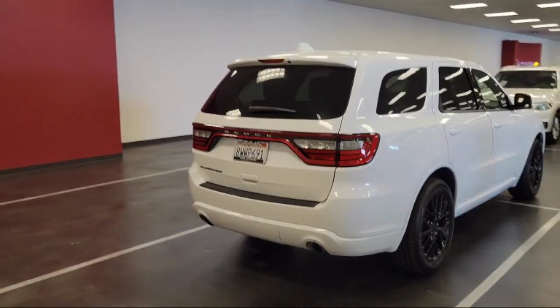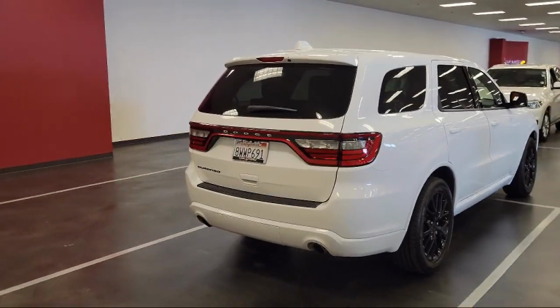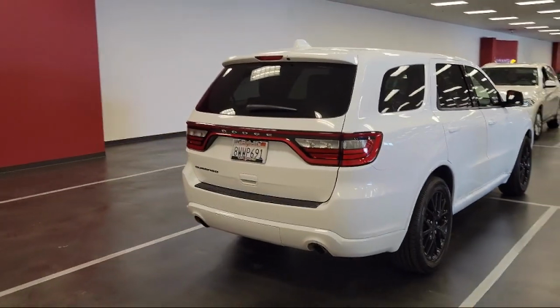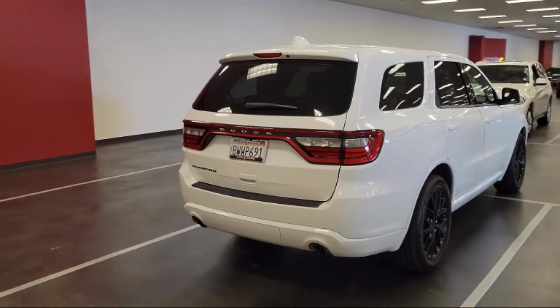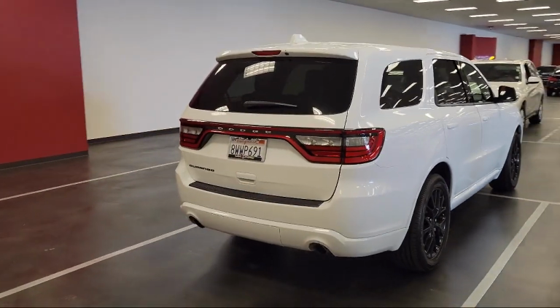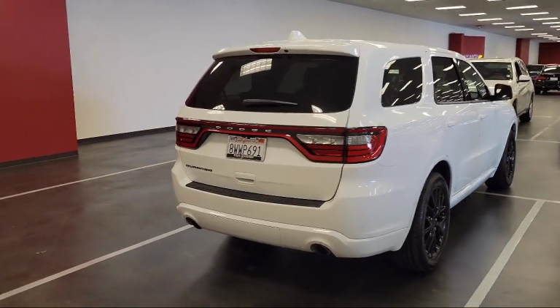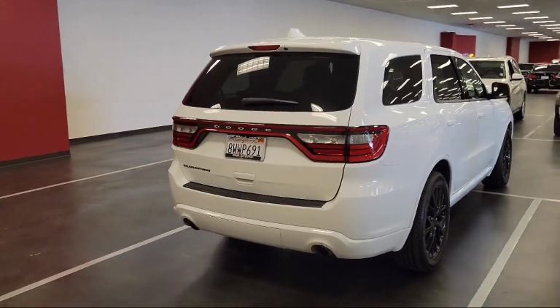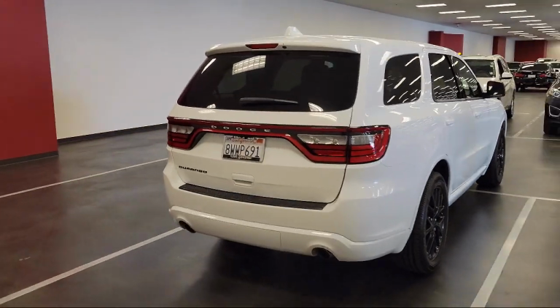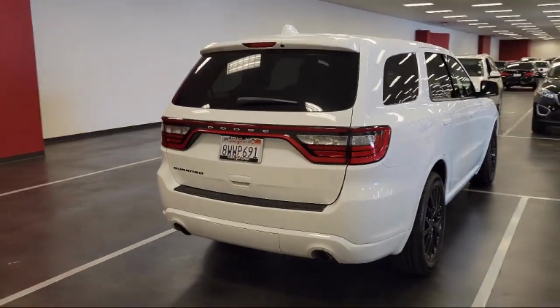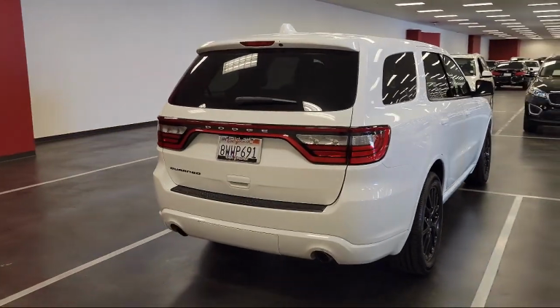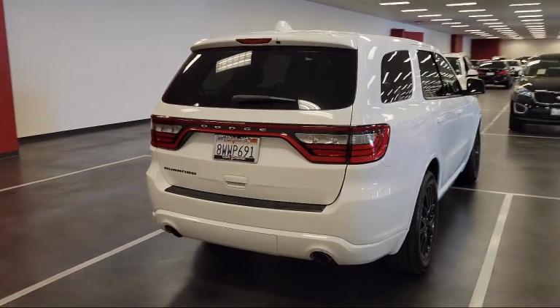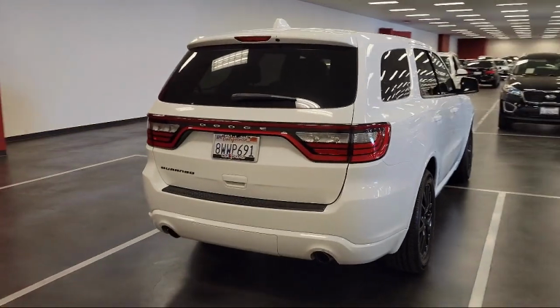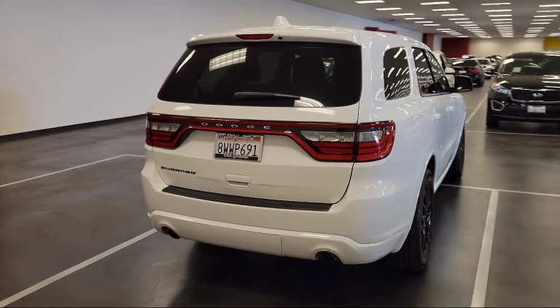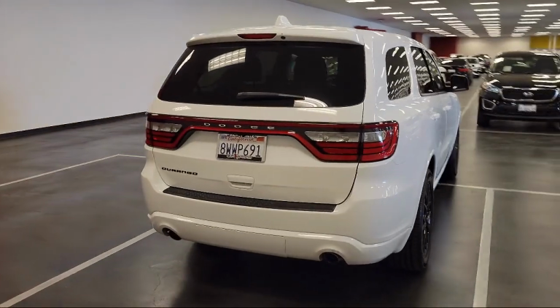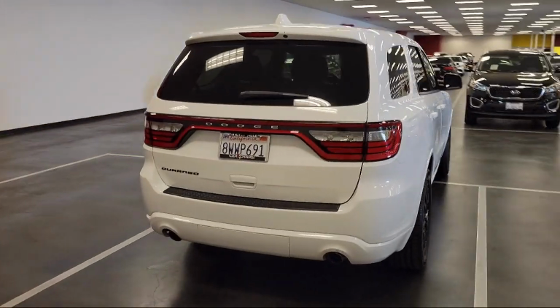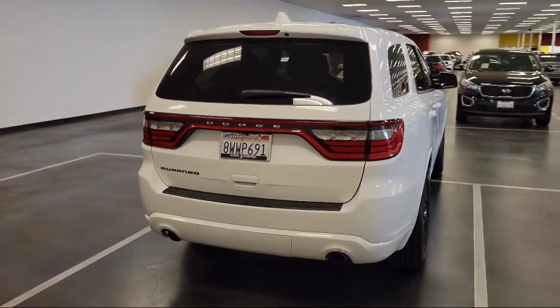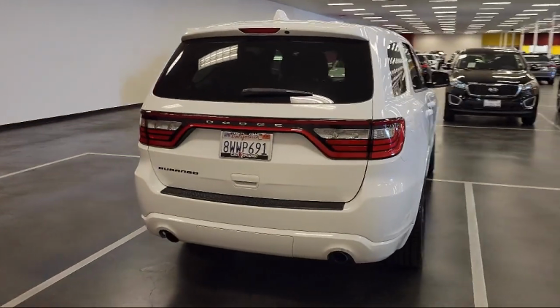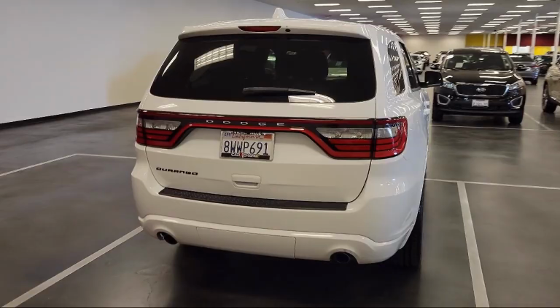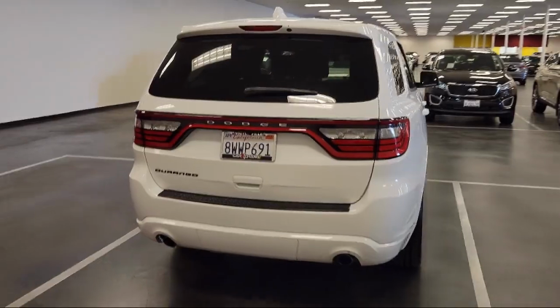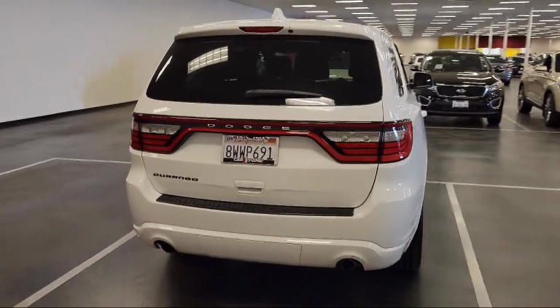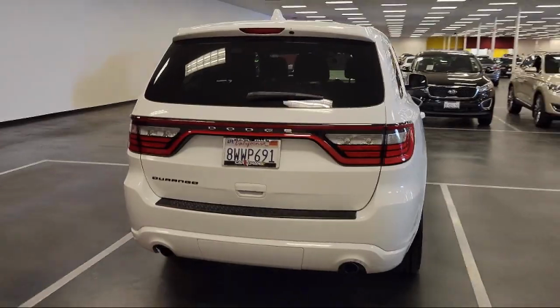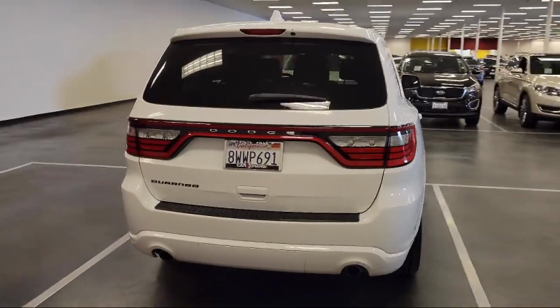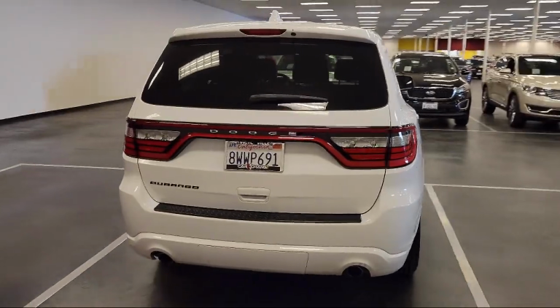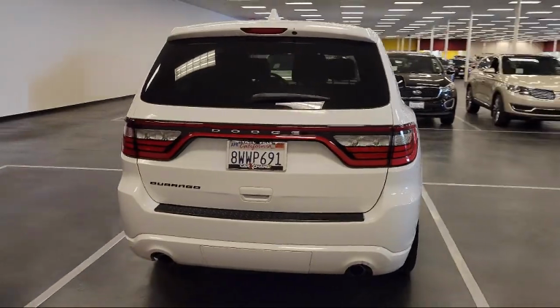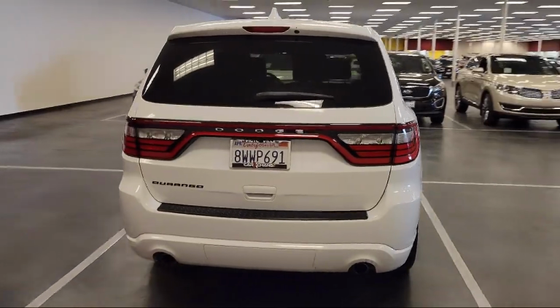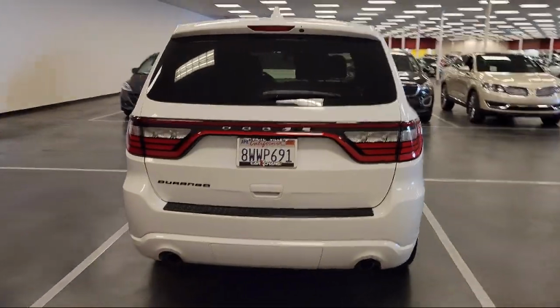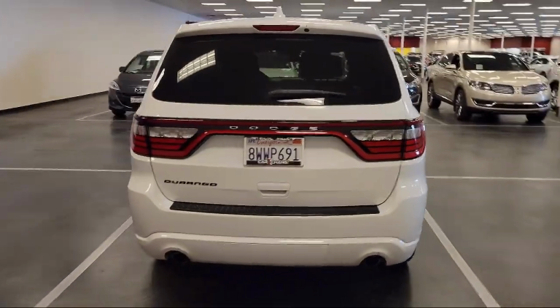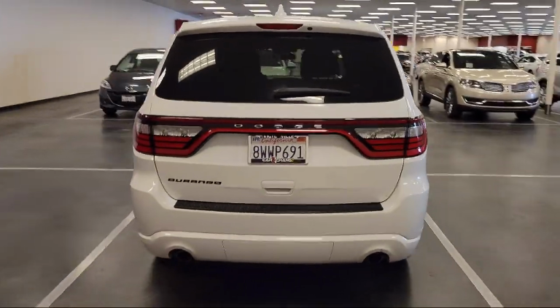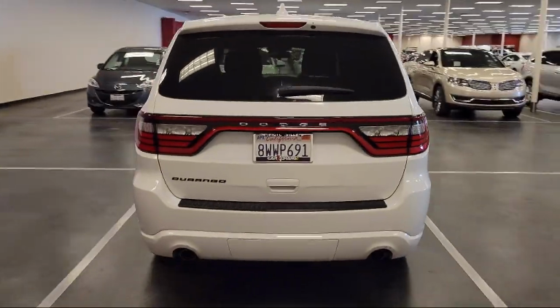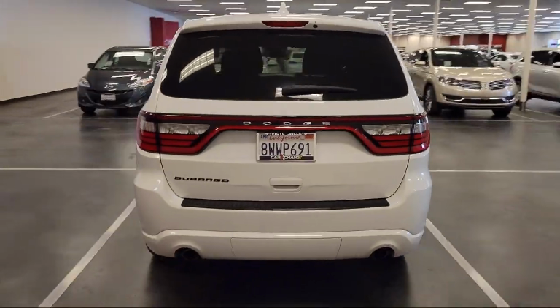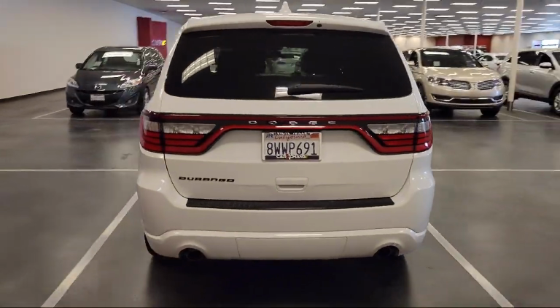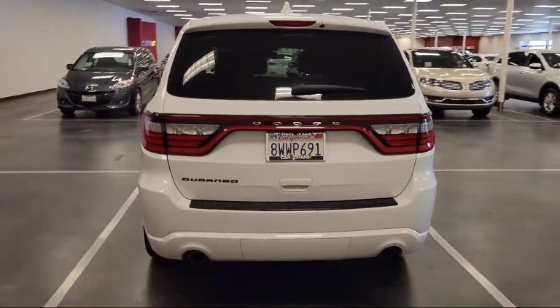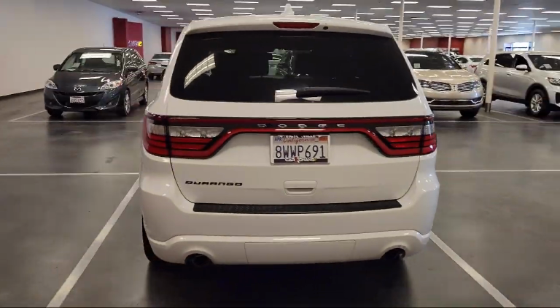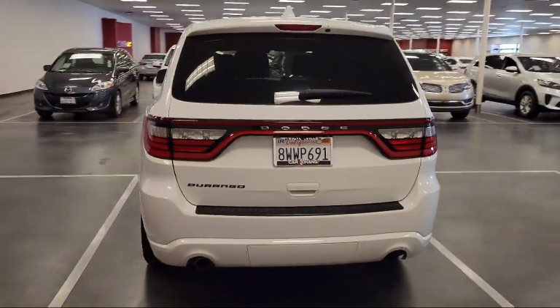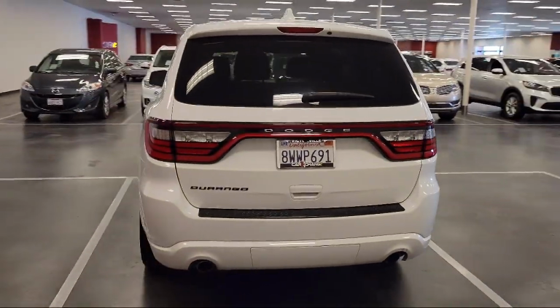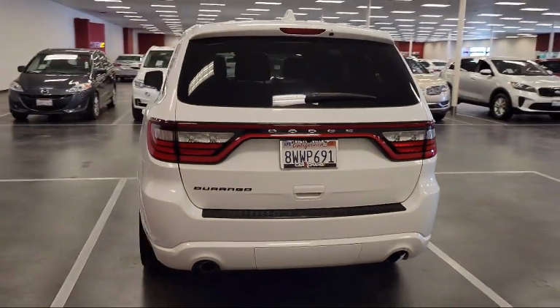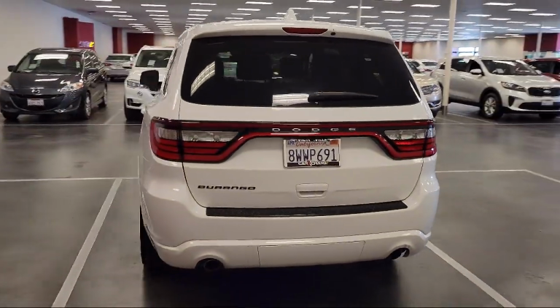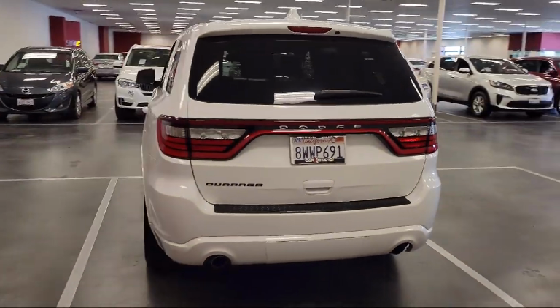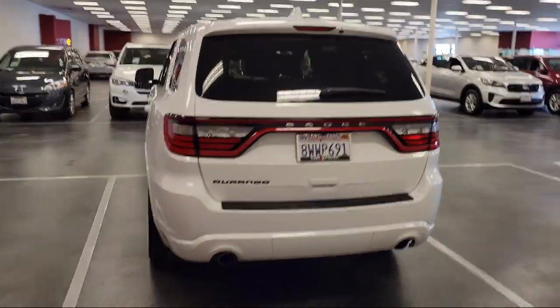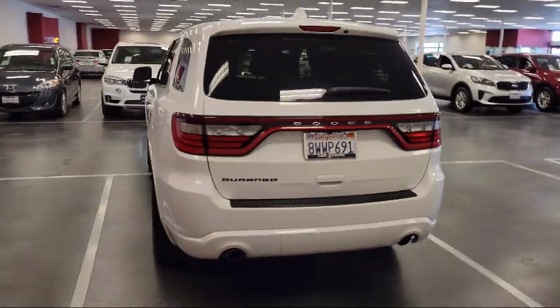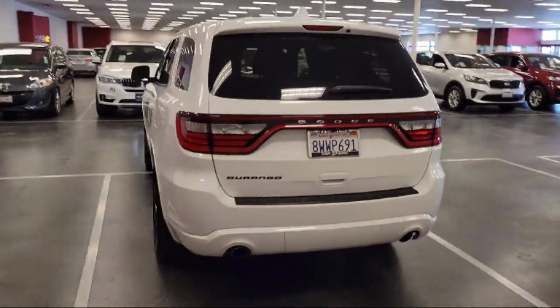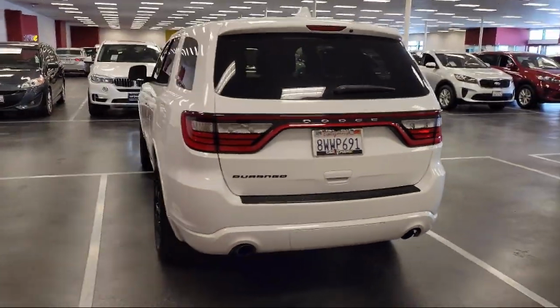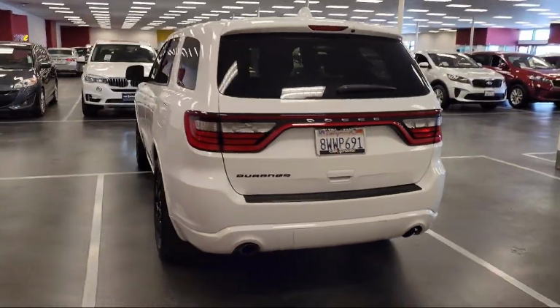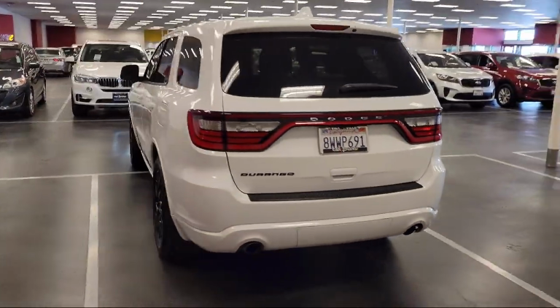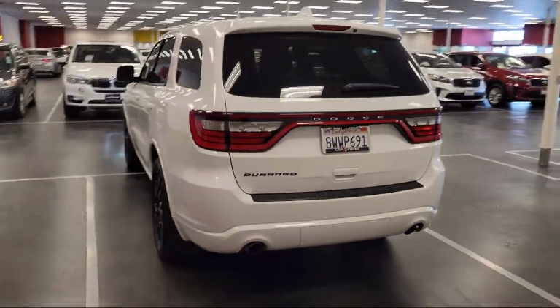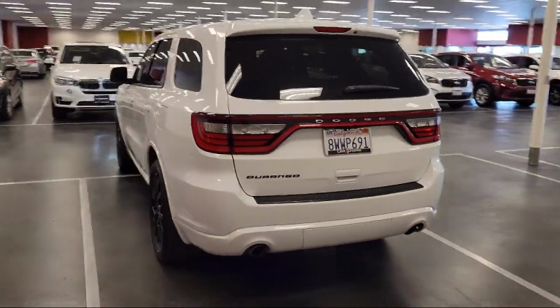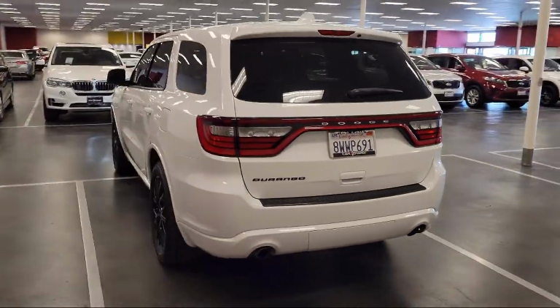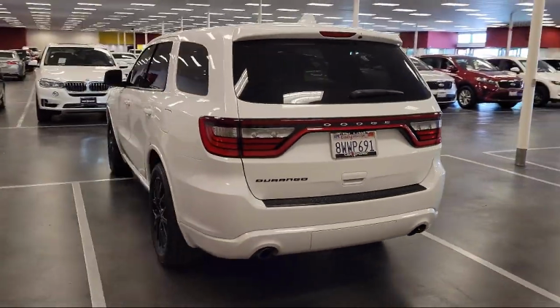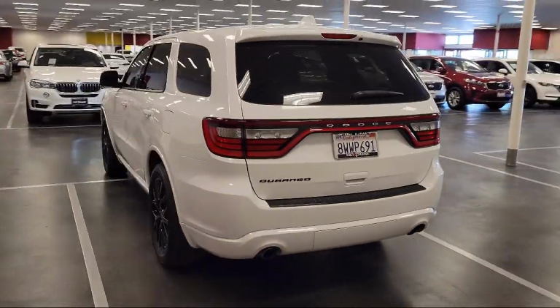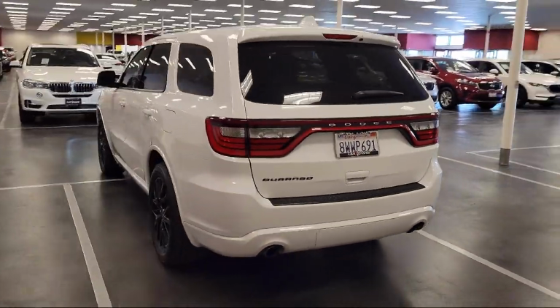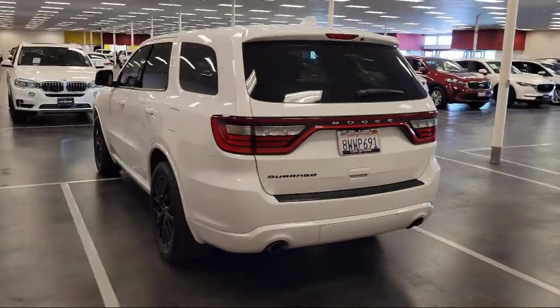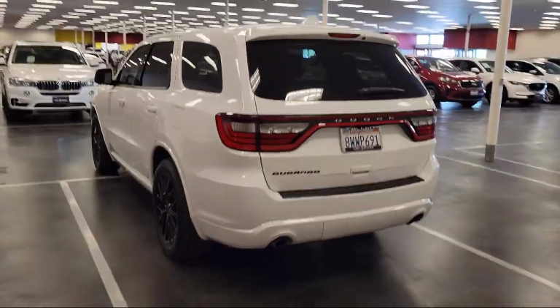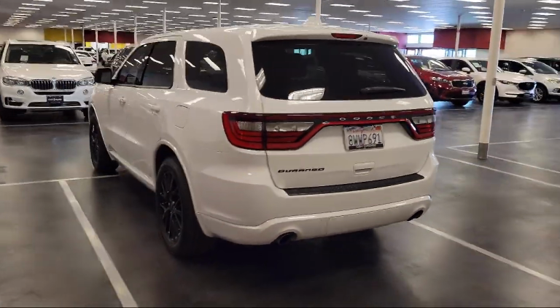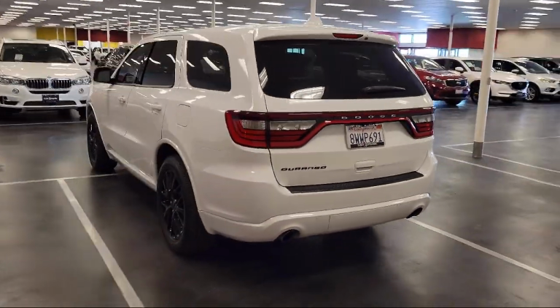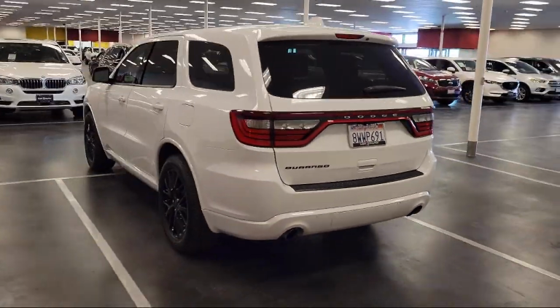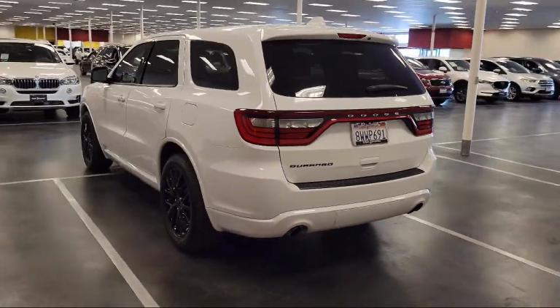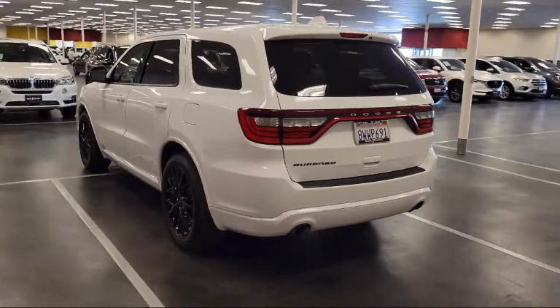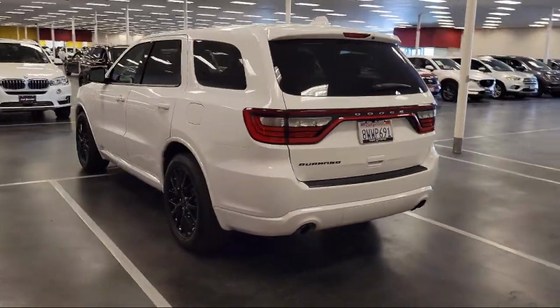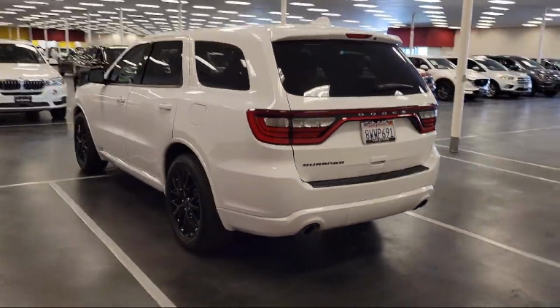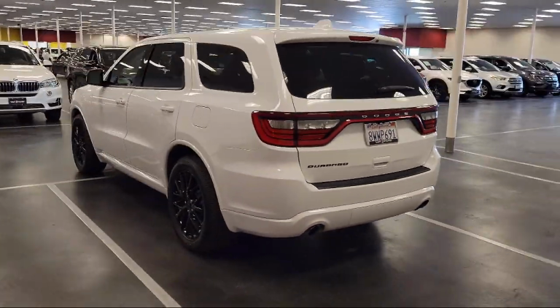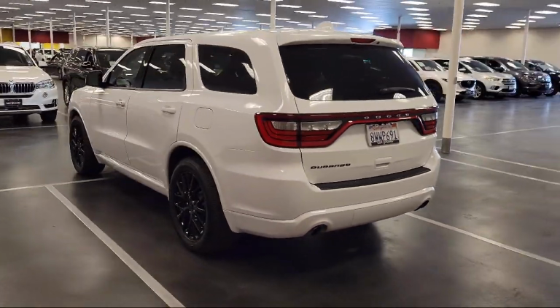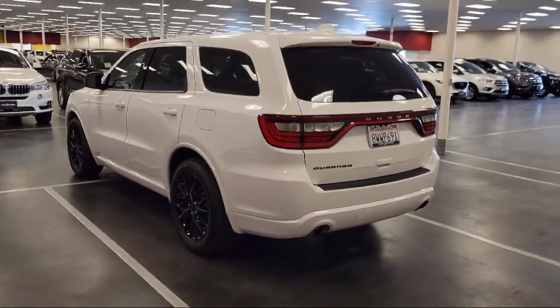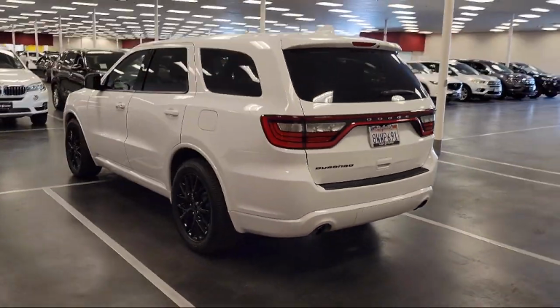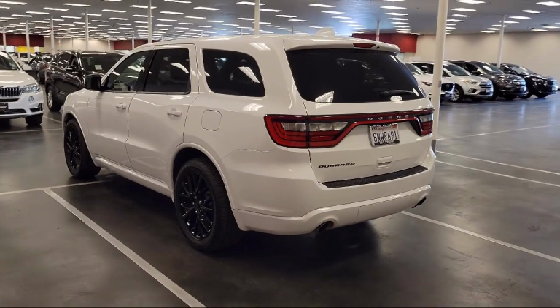It also features leather suede bucket seats and quick order package 23B, and has less than 60,000 miles on the odometer.